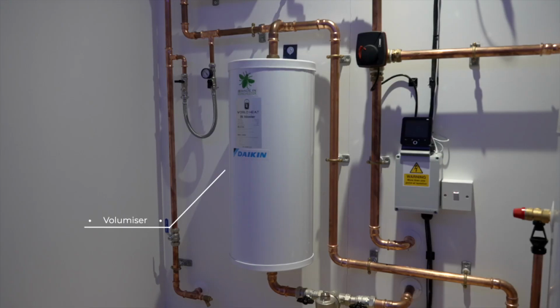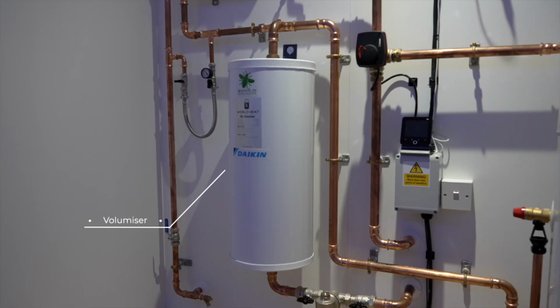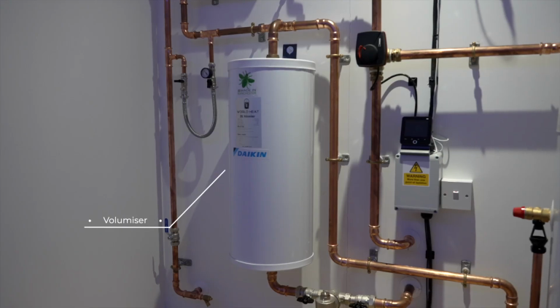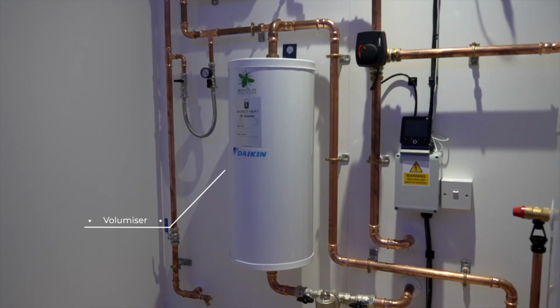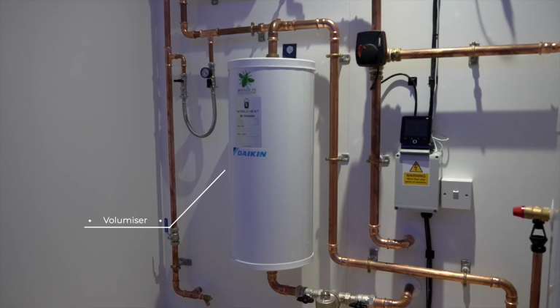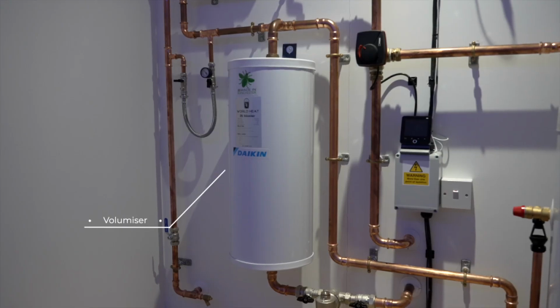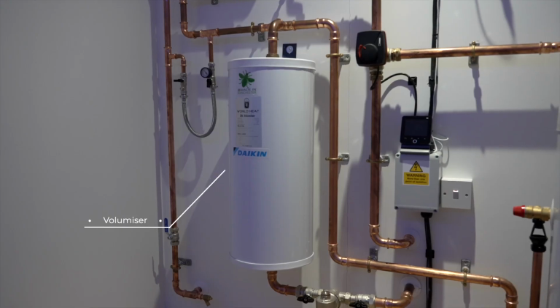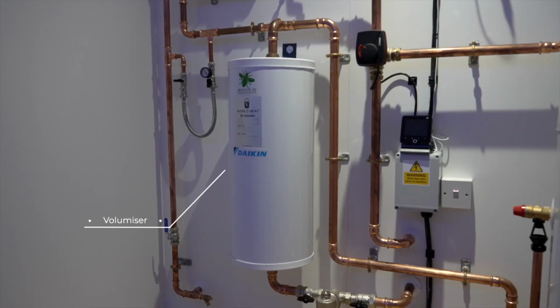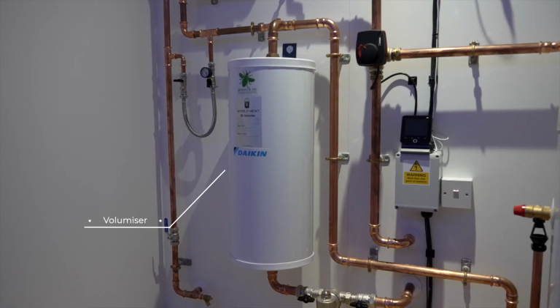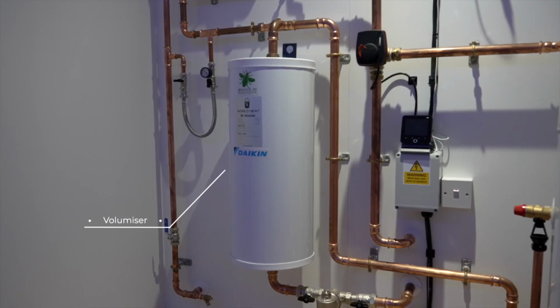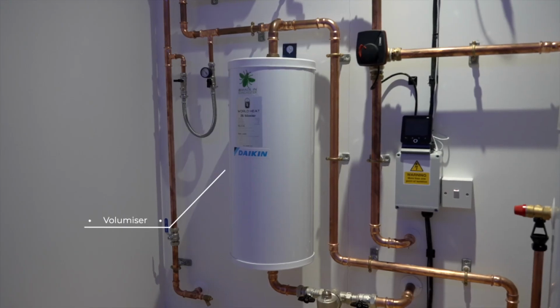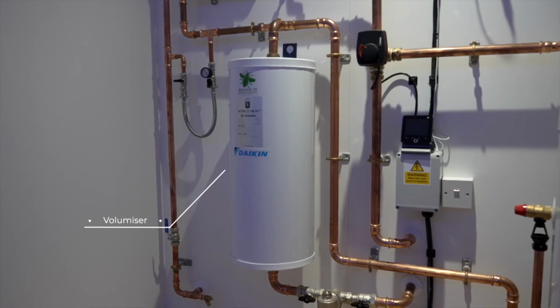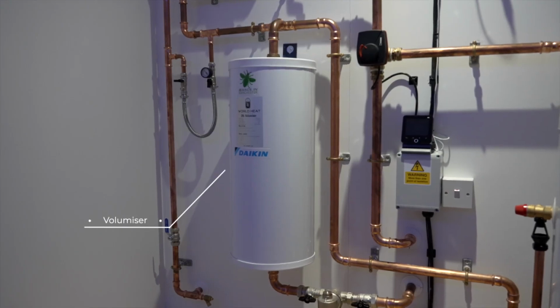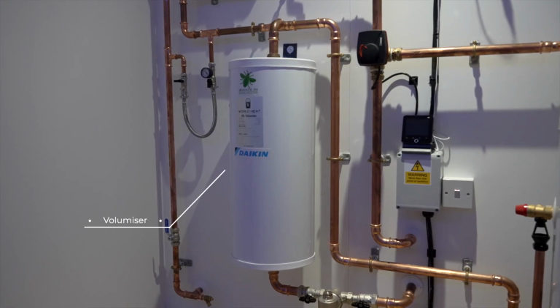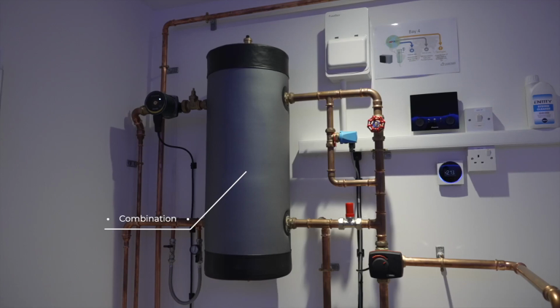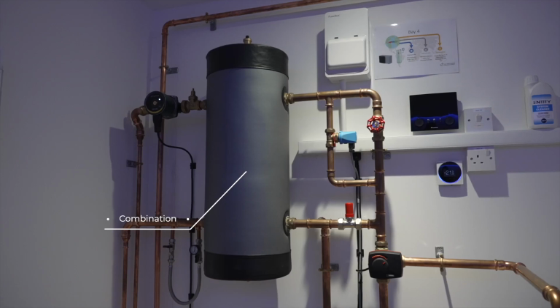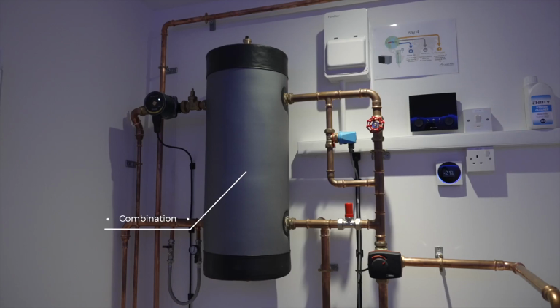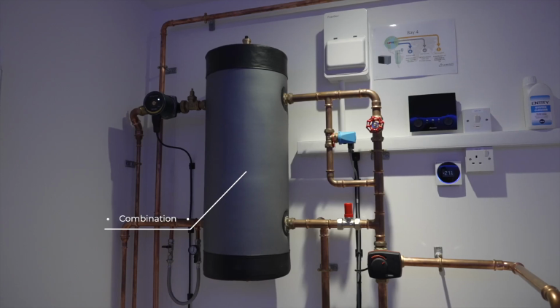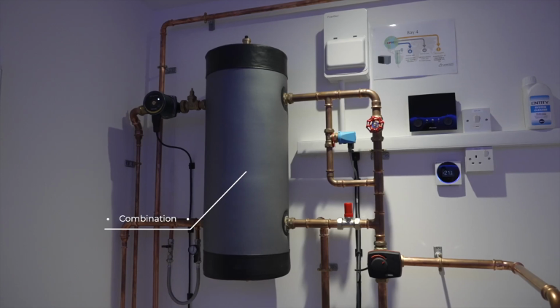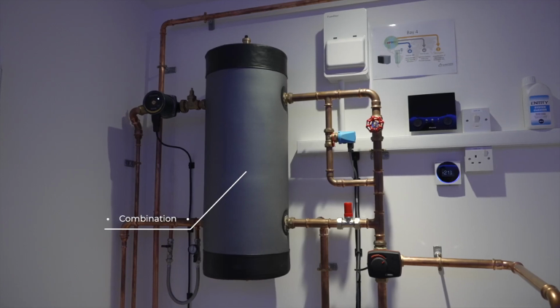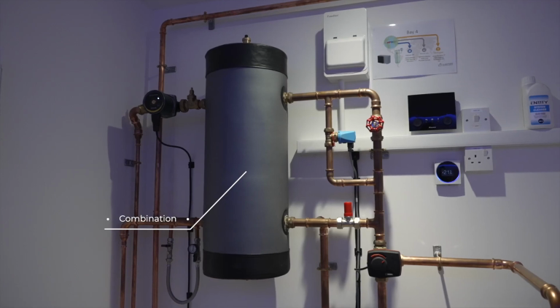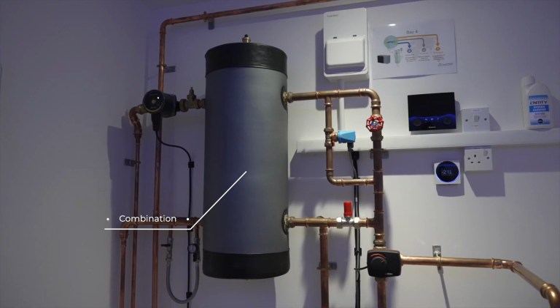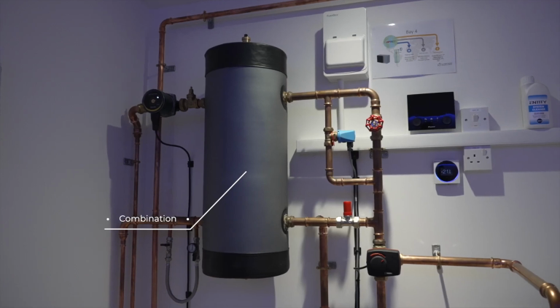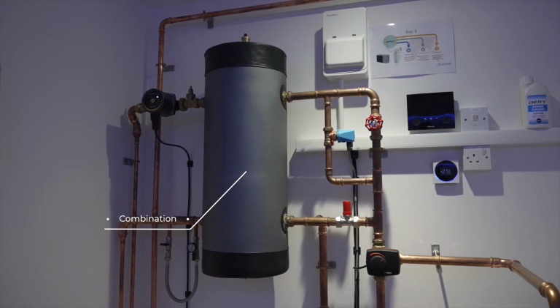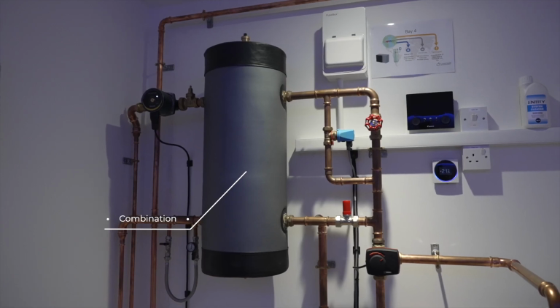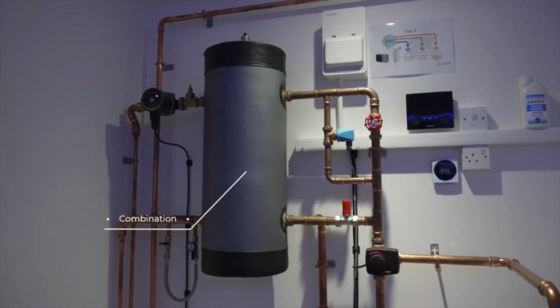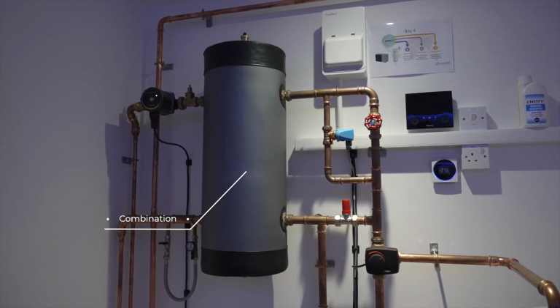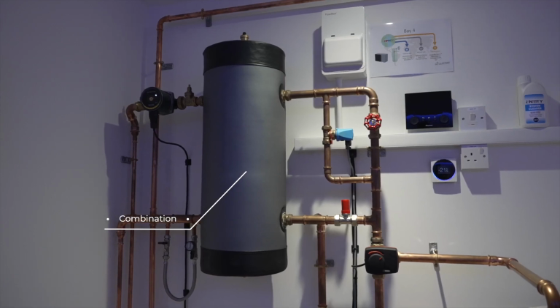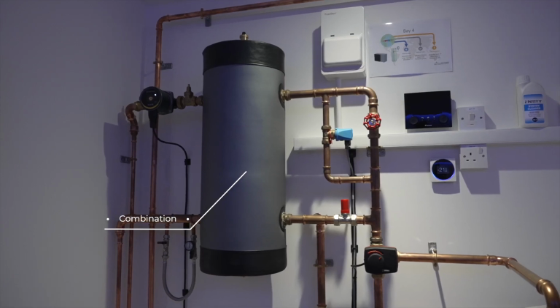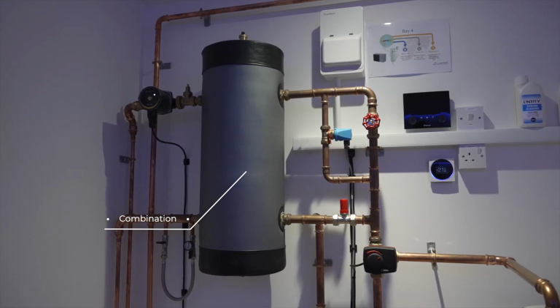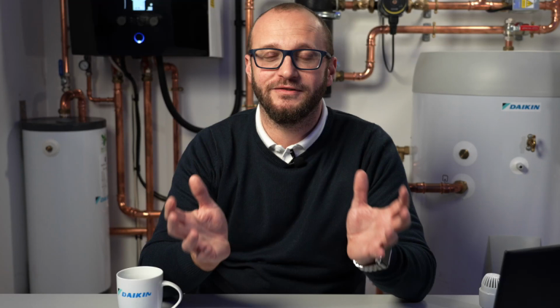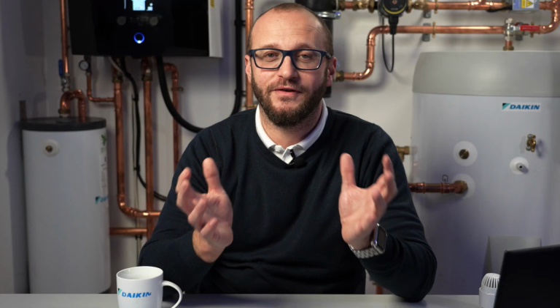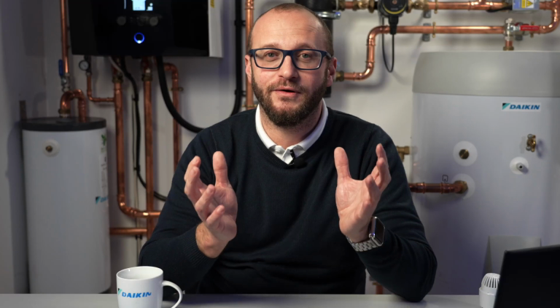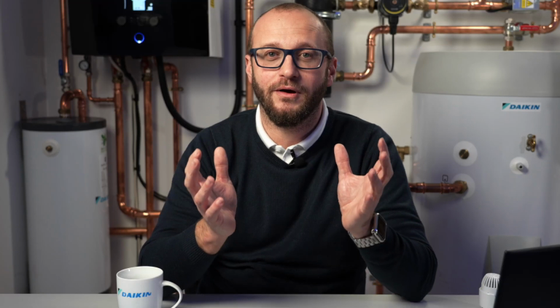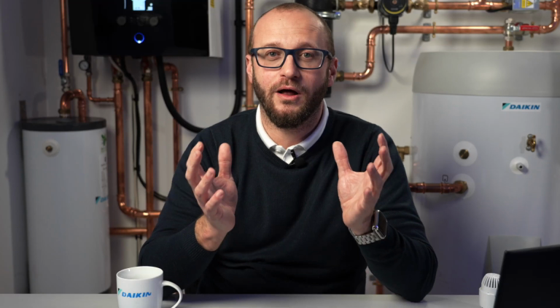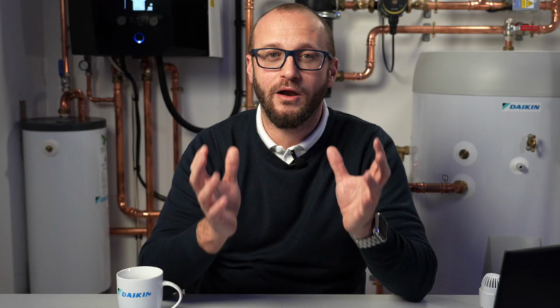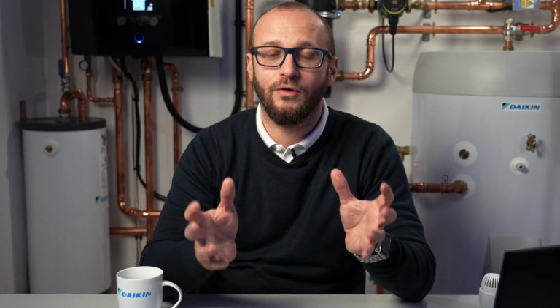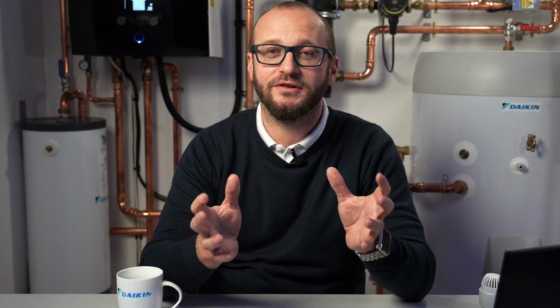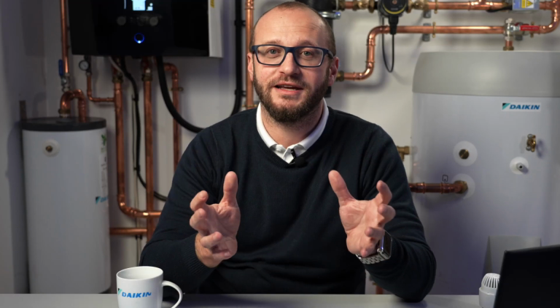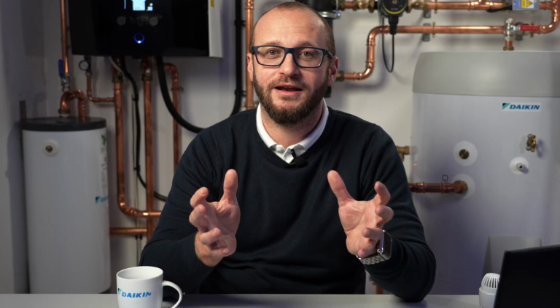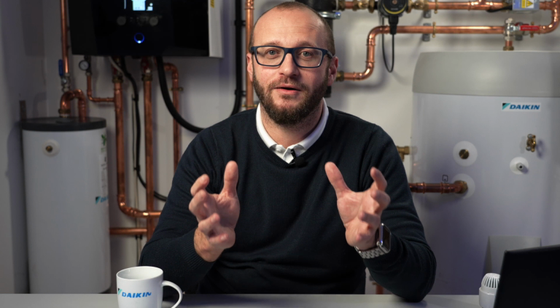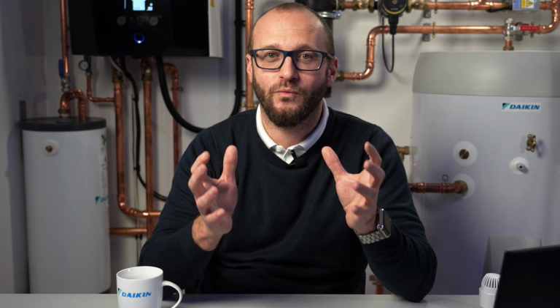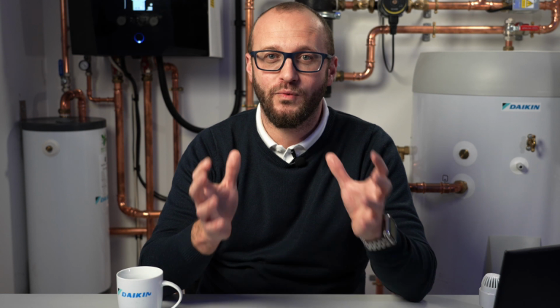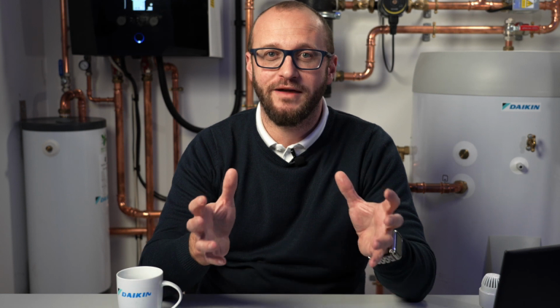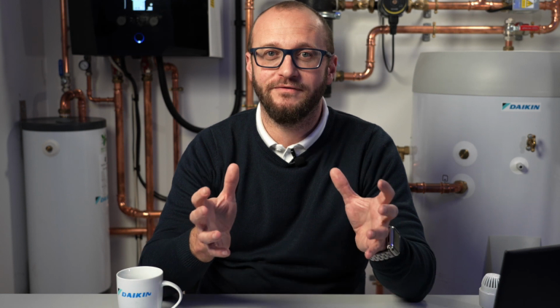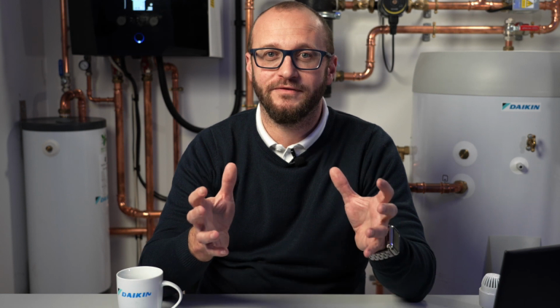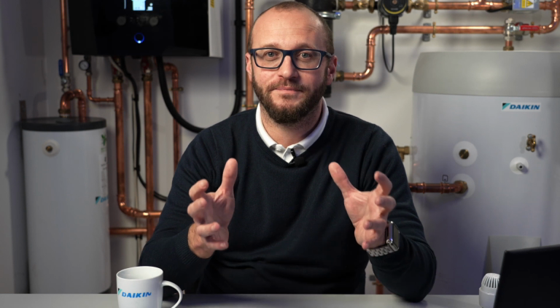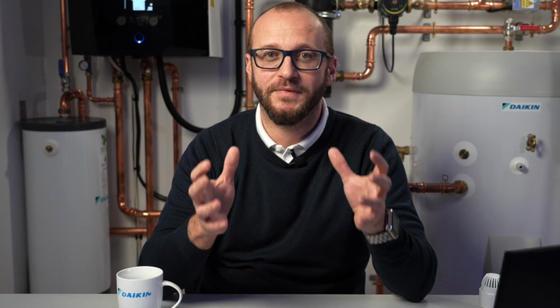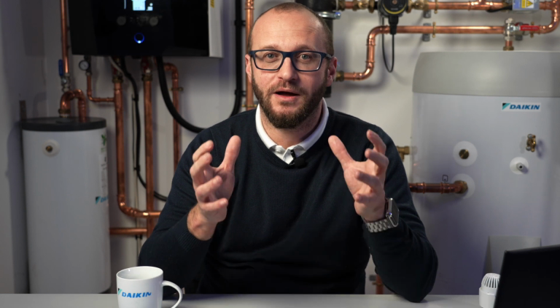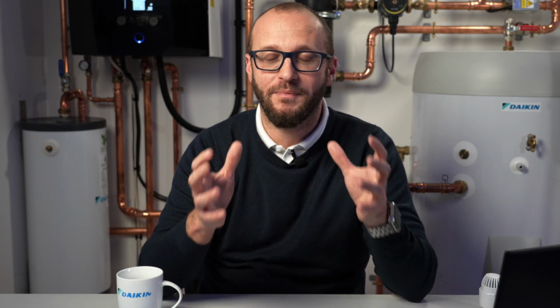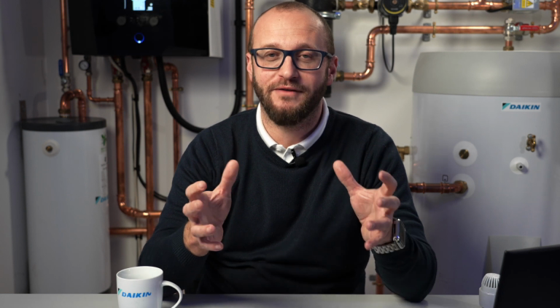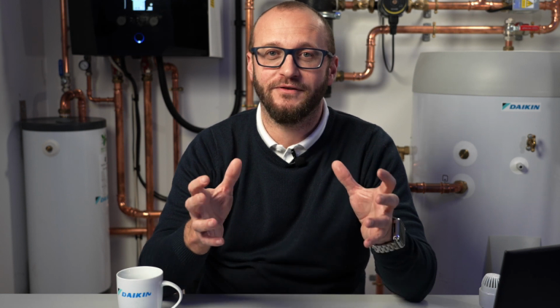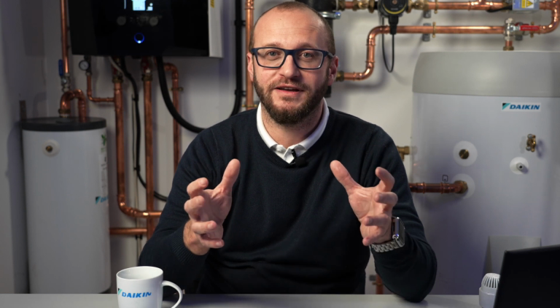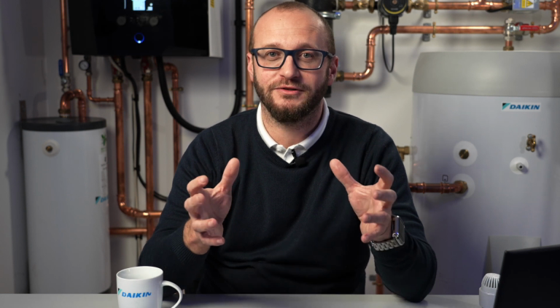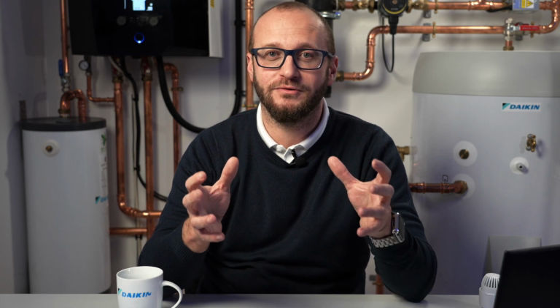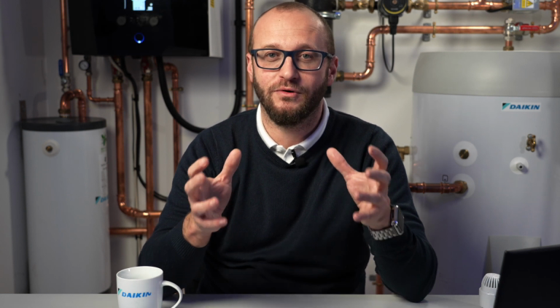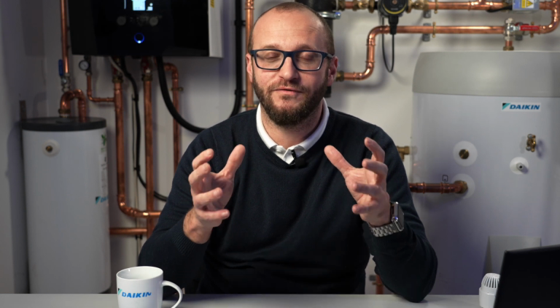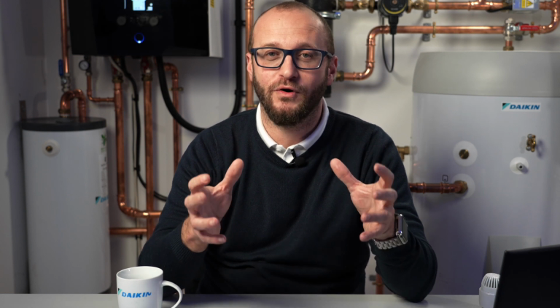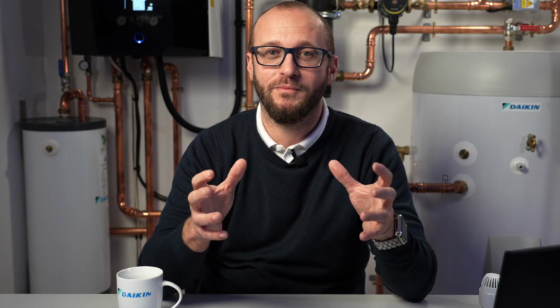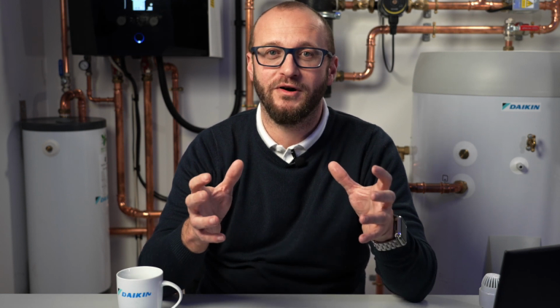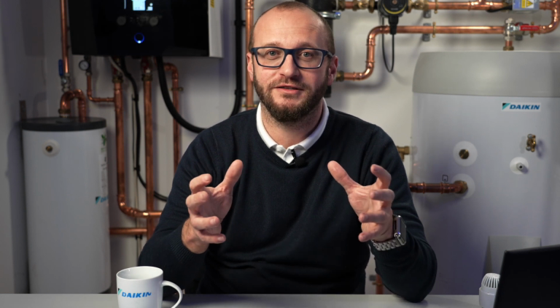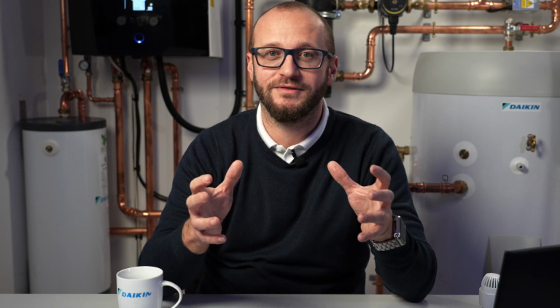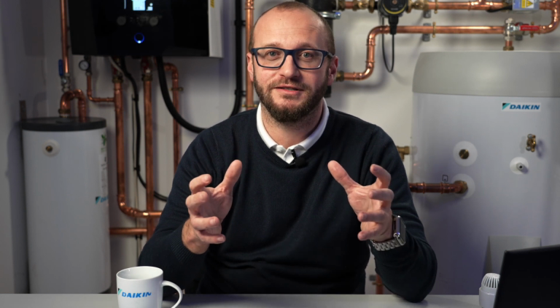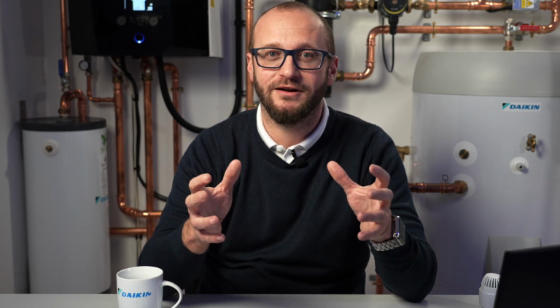A low-loss header, or a system that combines both — a low-loss header with a buffer vessel or volumiser inside it.